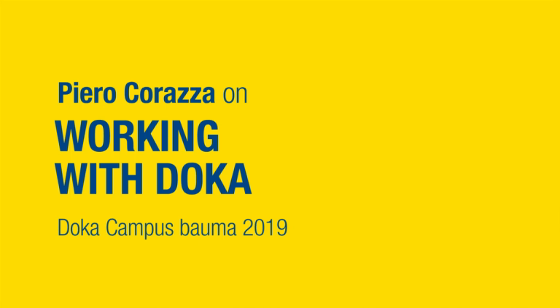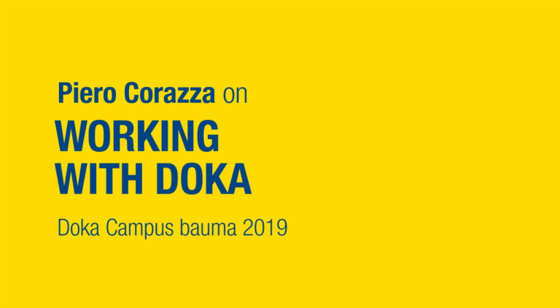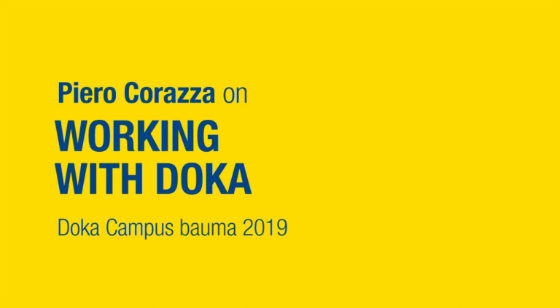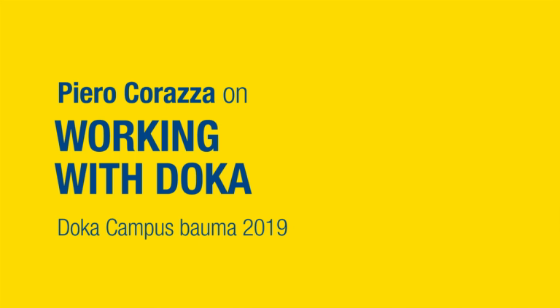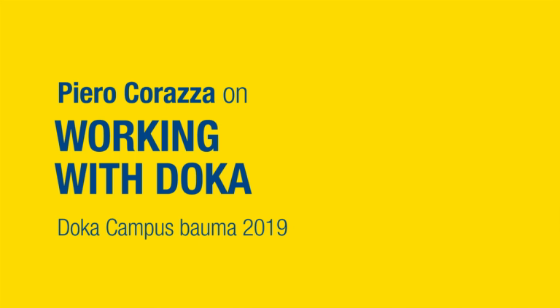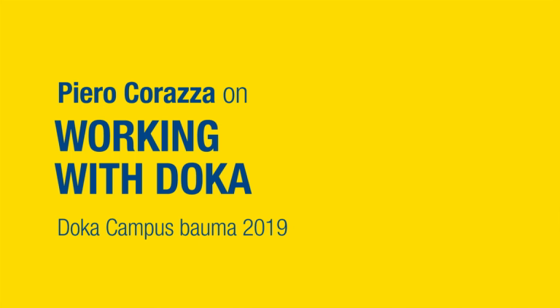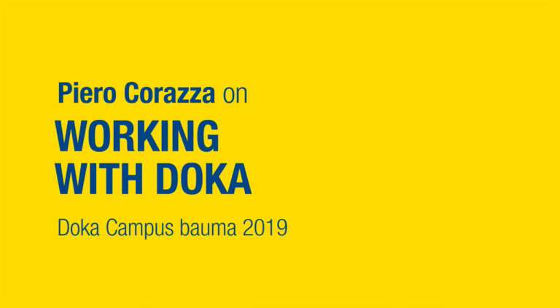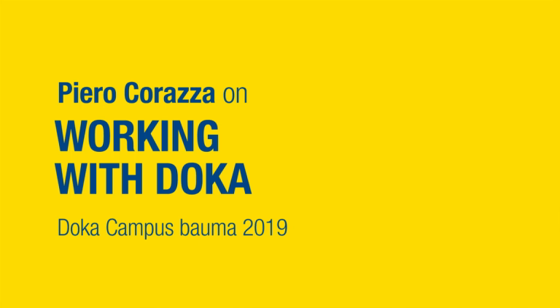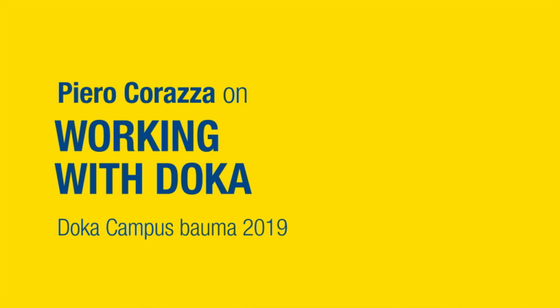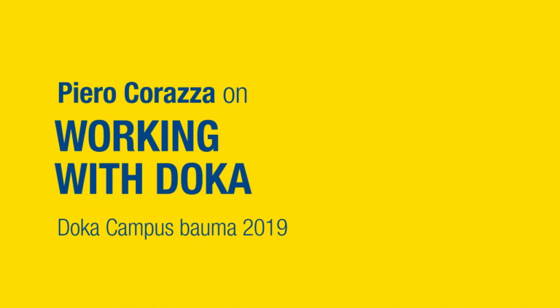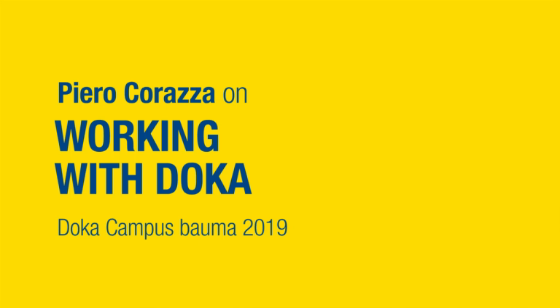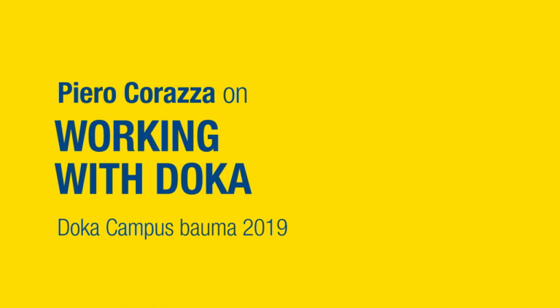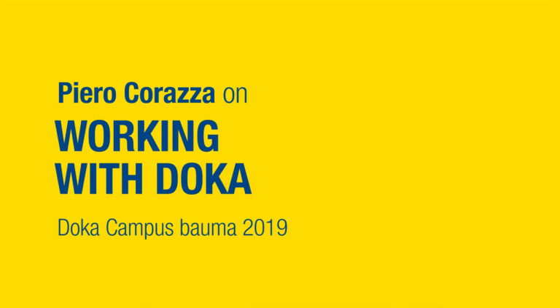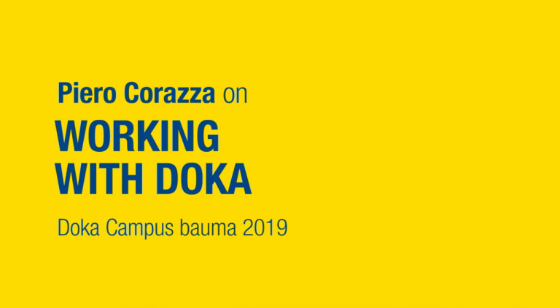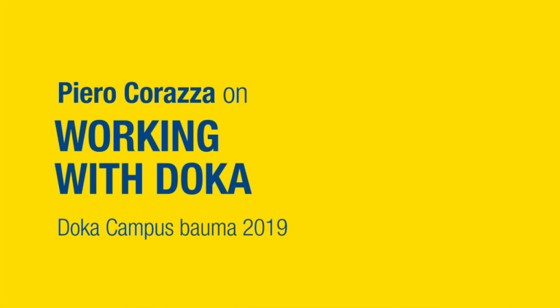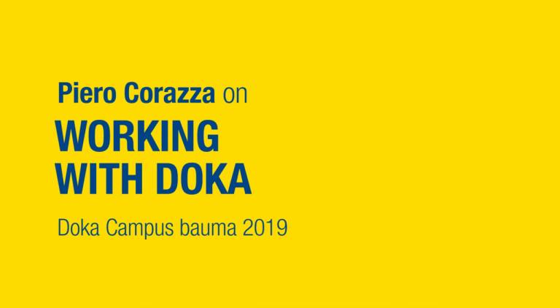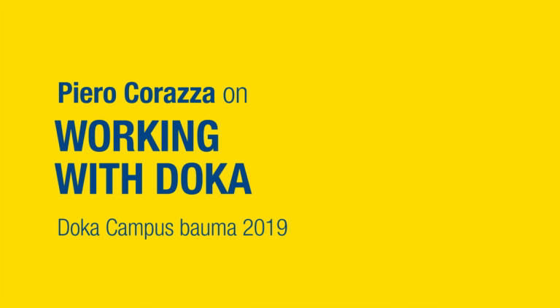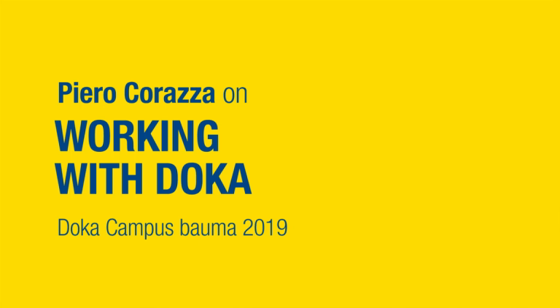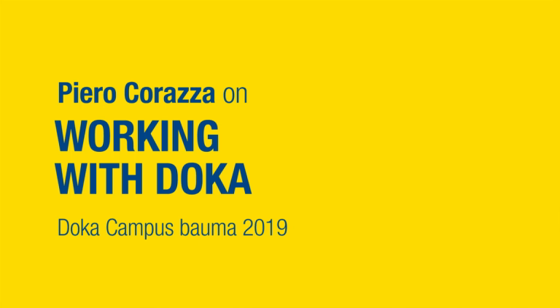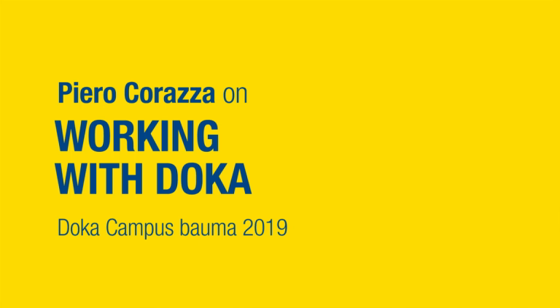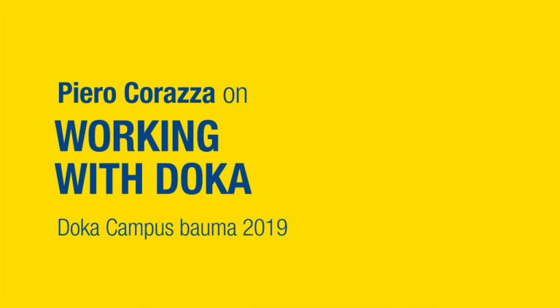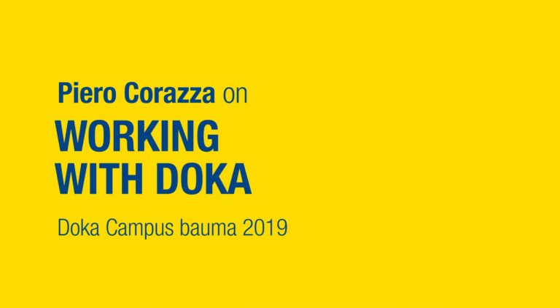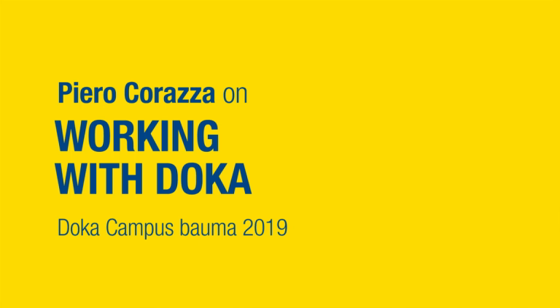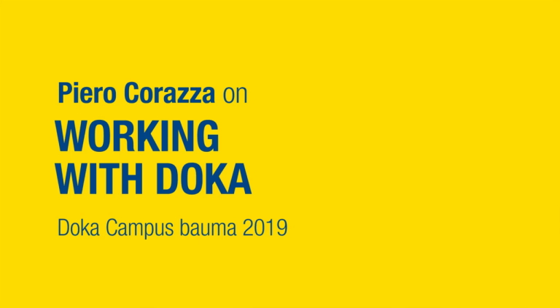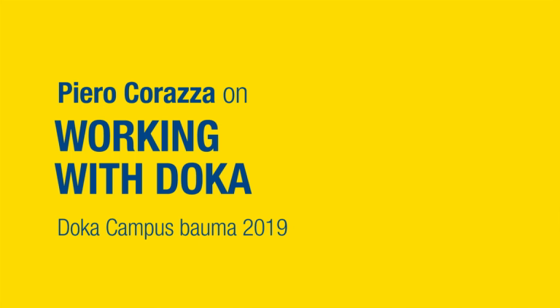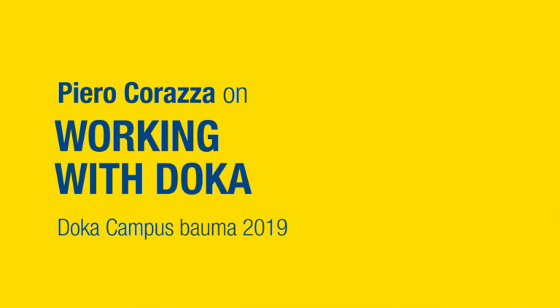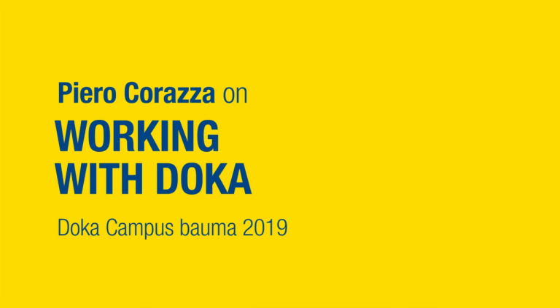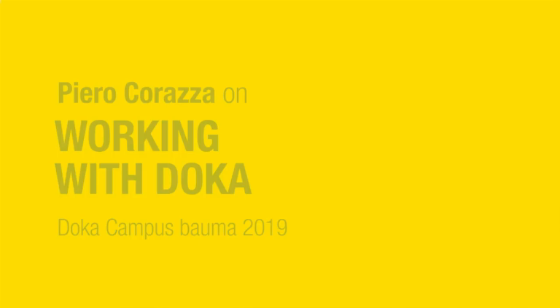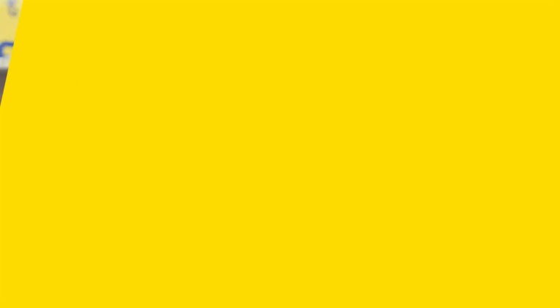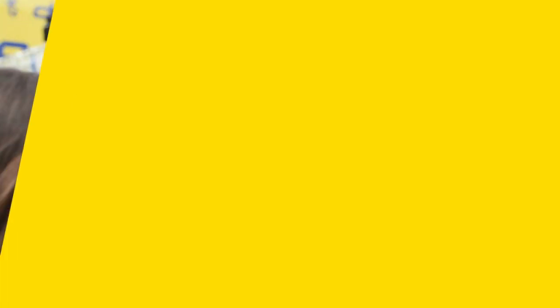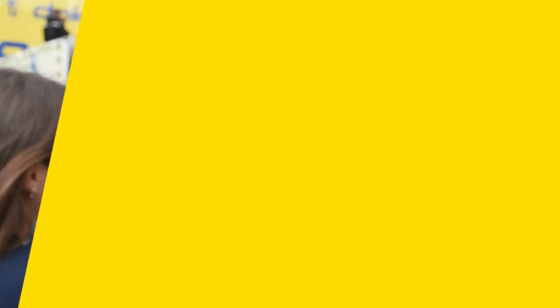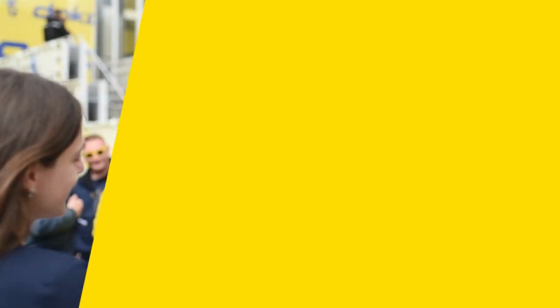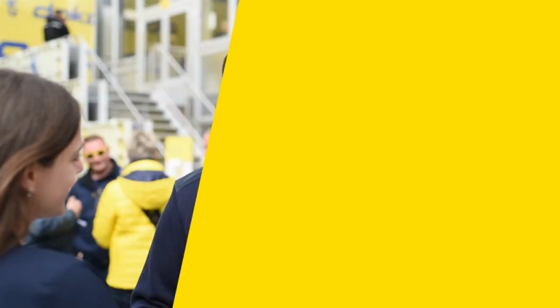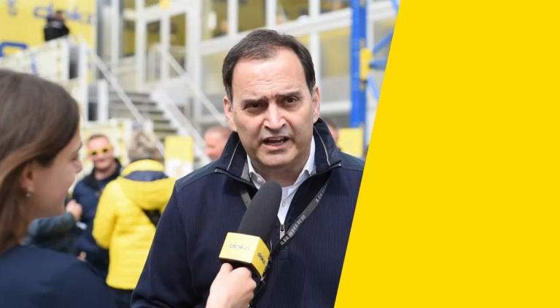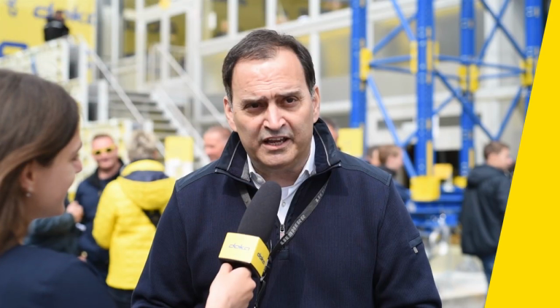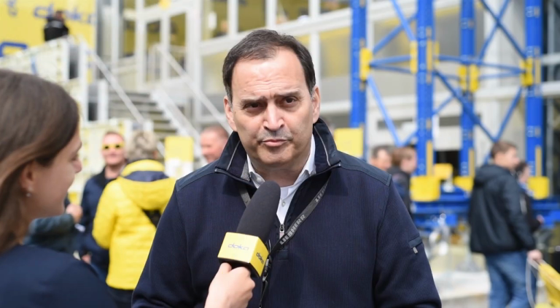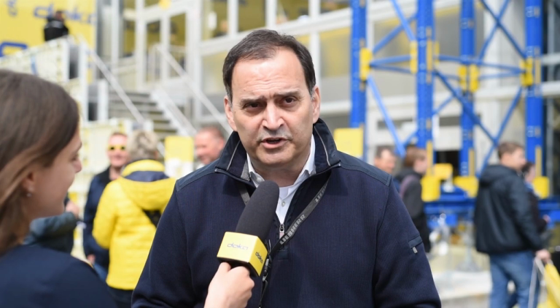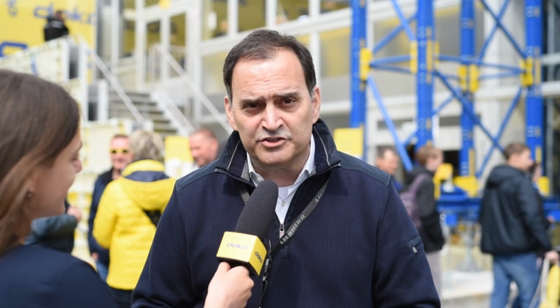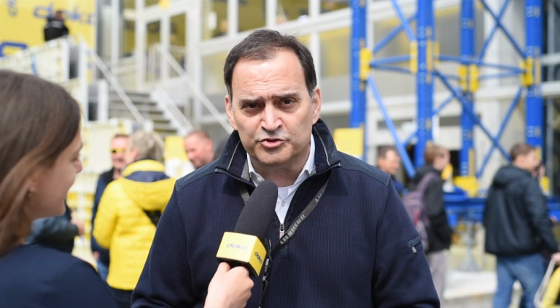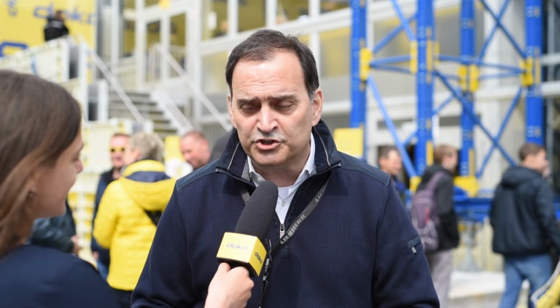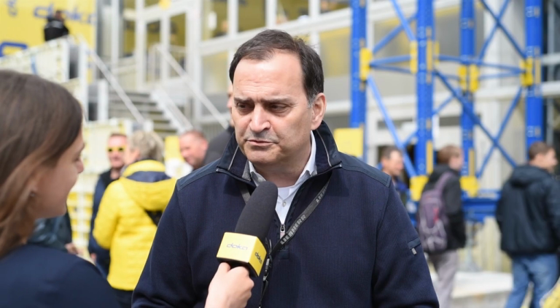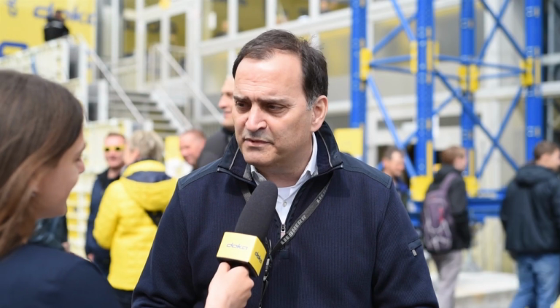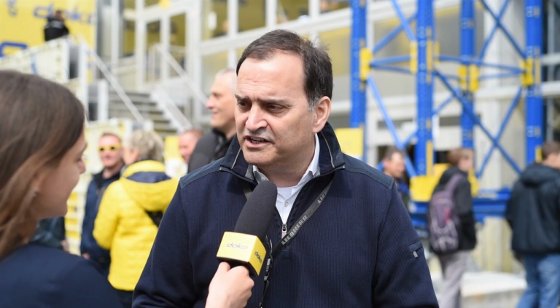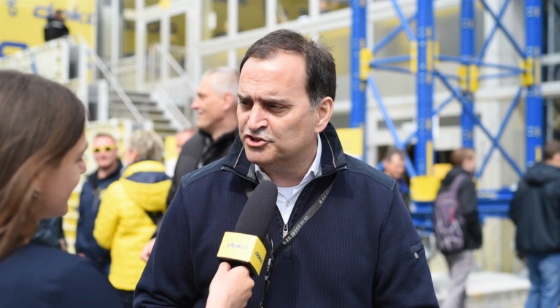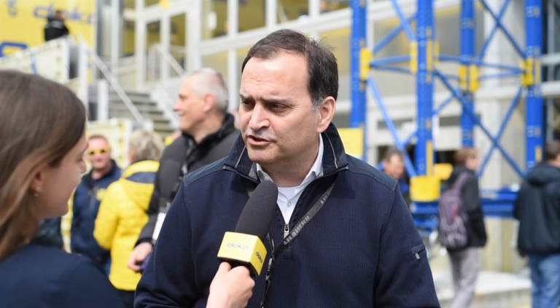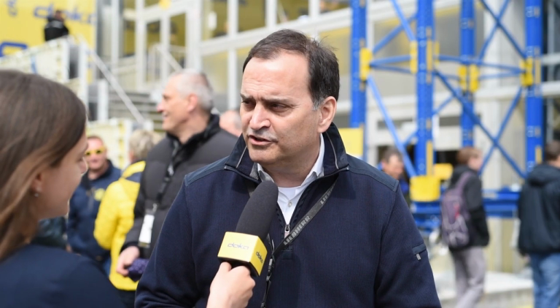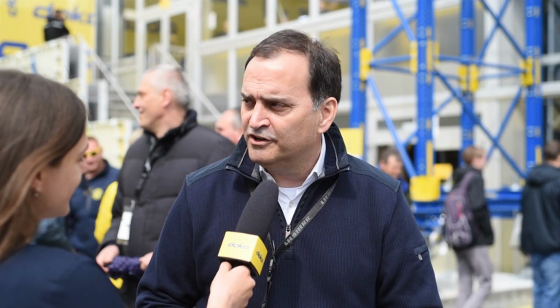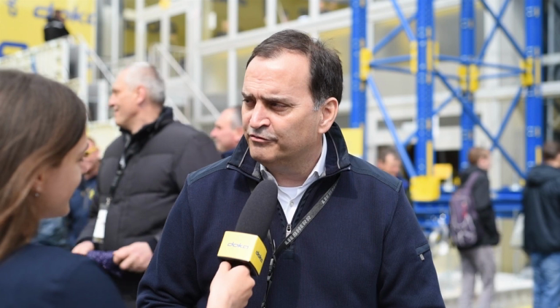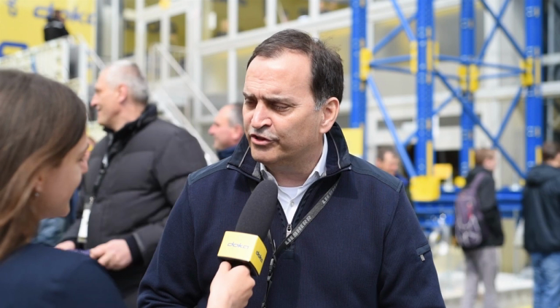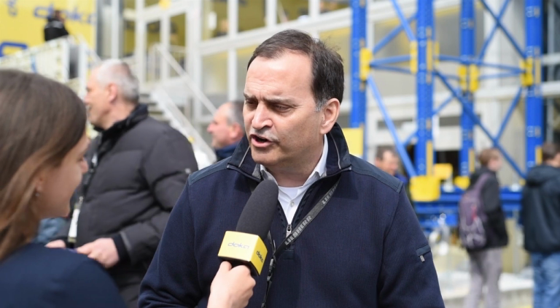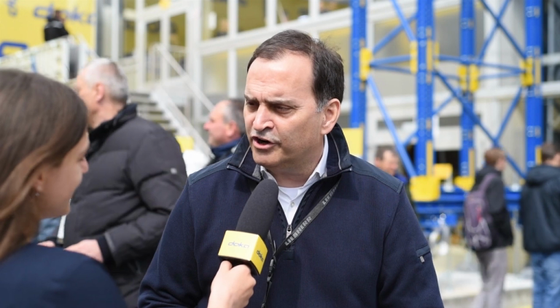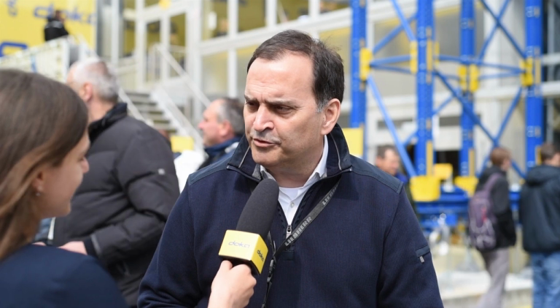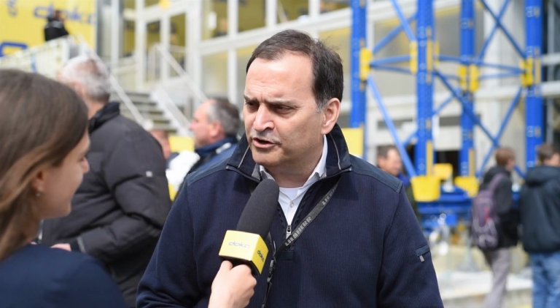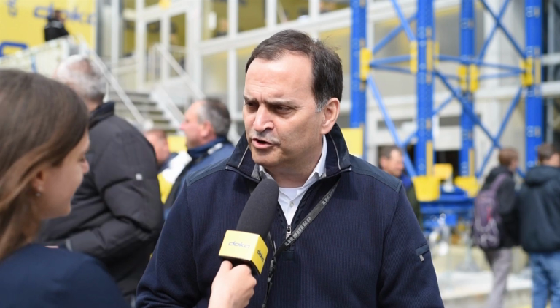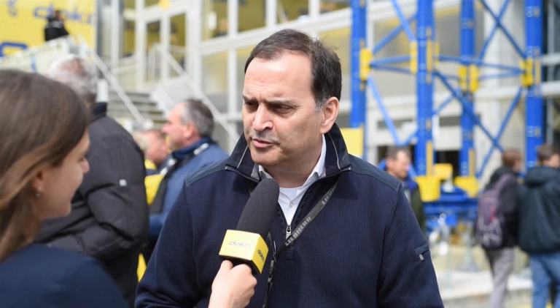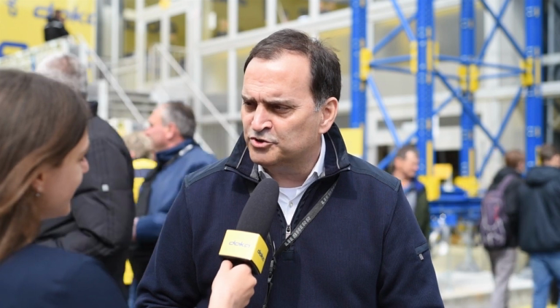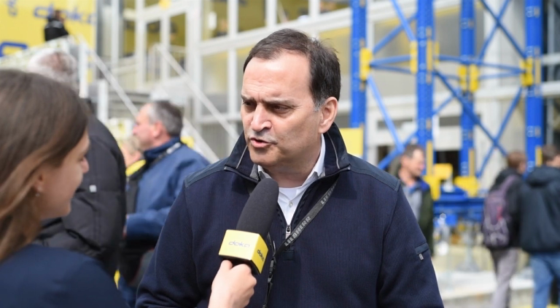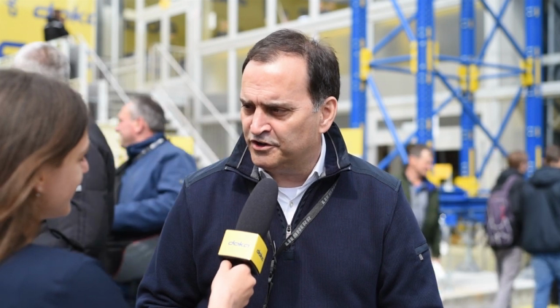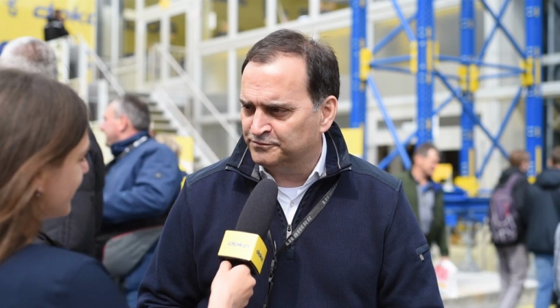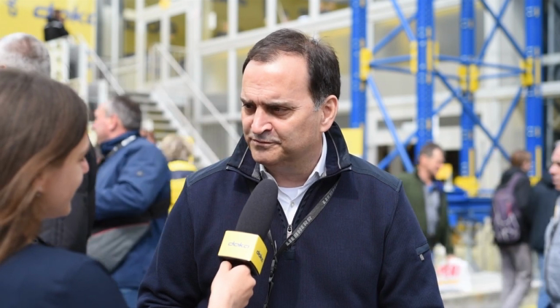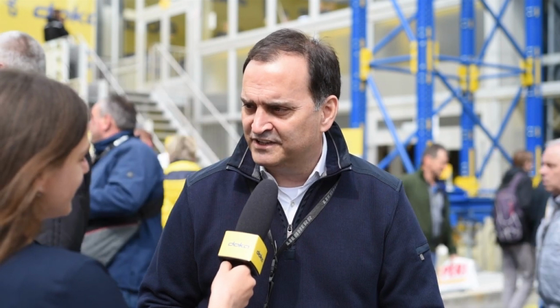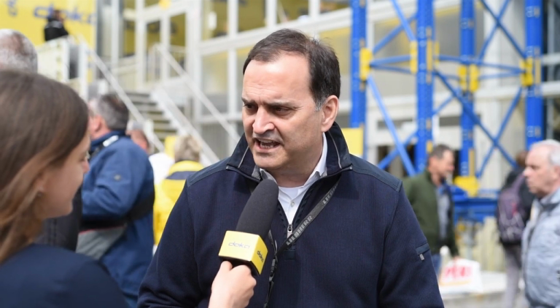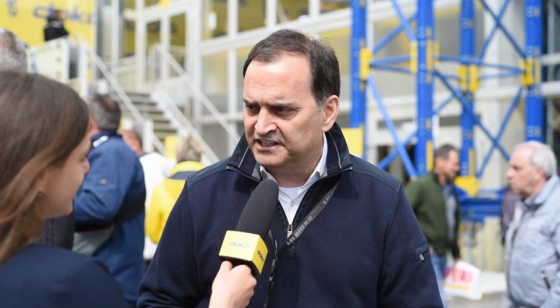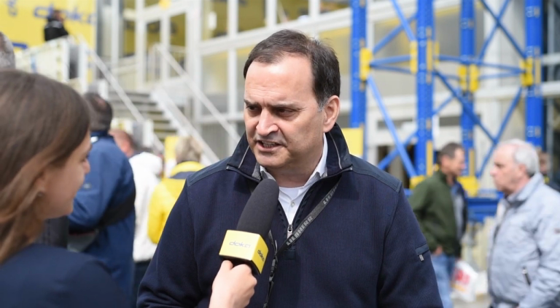Good morning, my name is Piero Correza. I'm the estimator and pre-construction manager for the Hard Rock Group in Toronto, Canada.